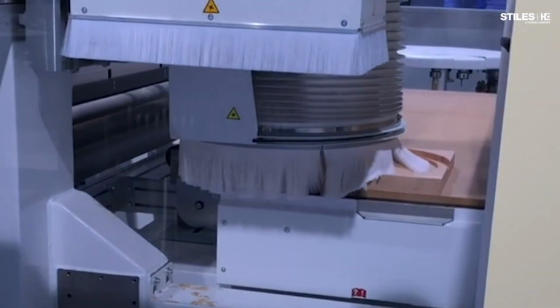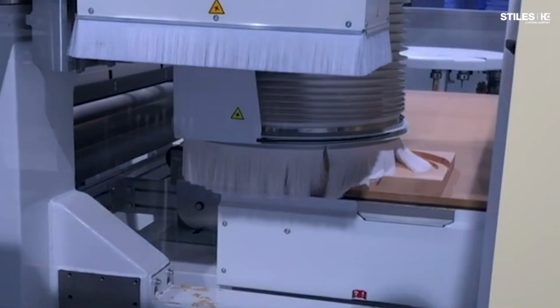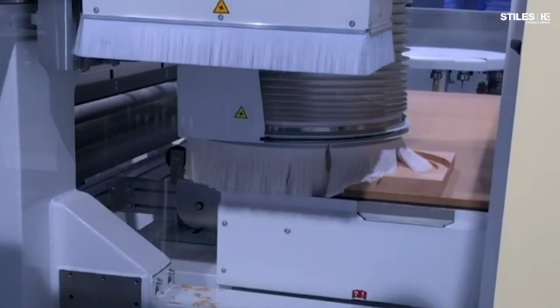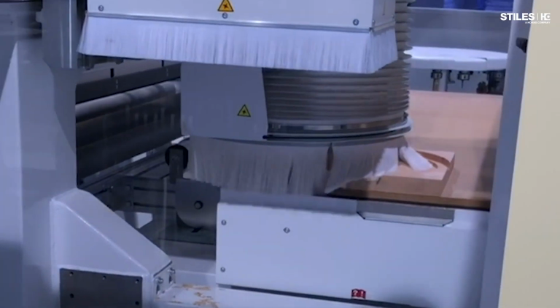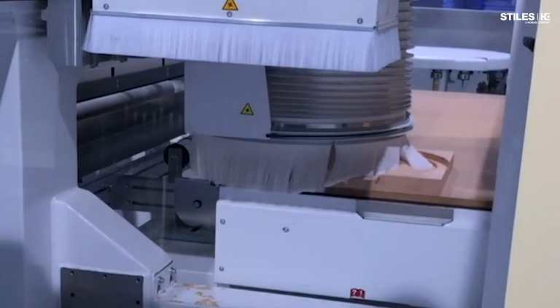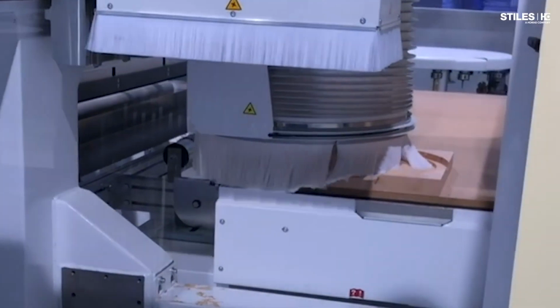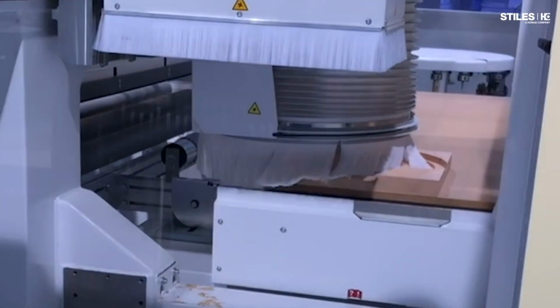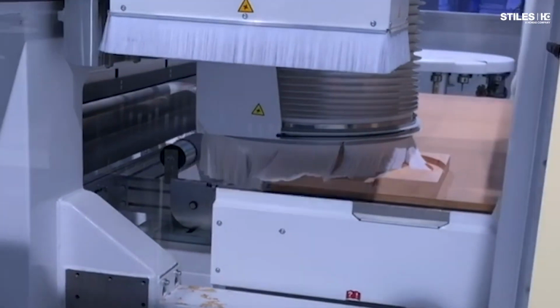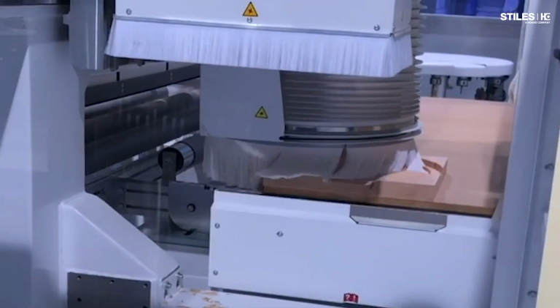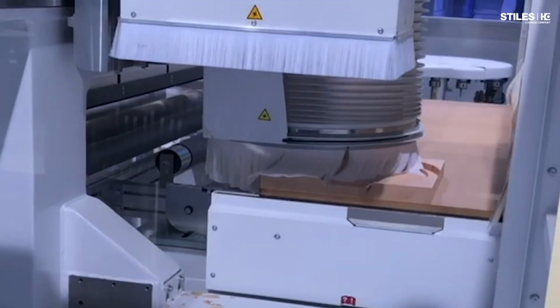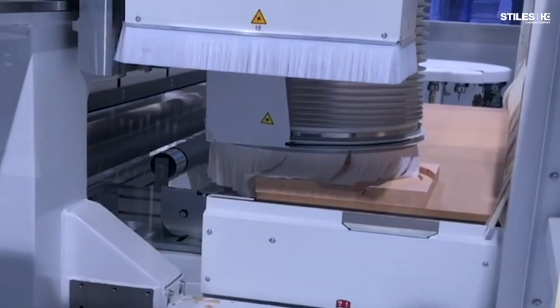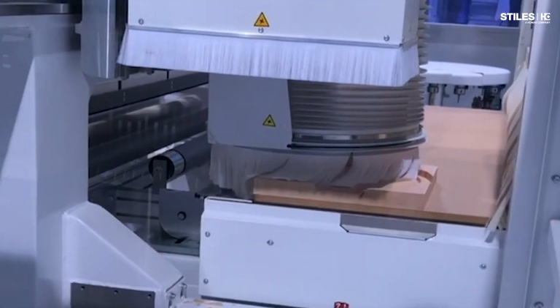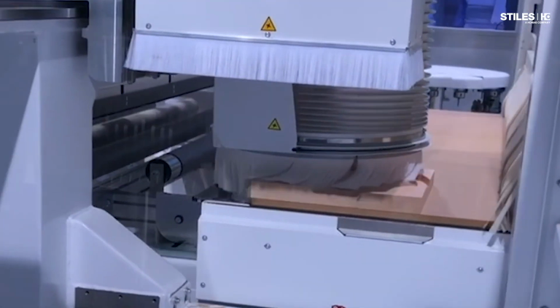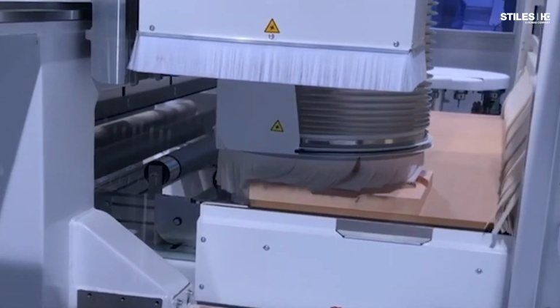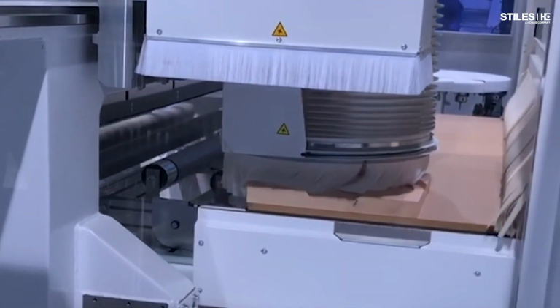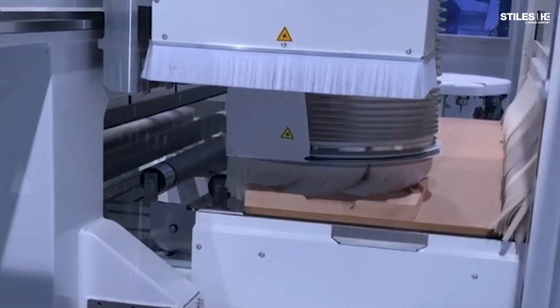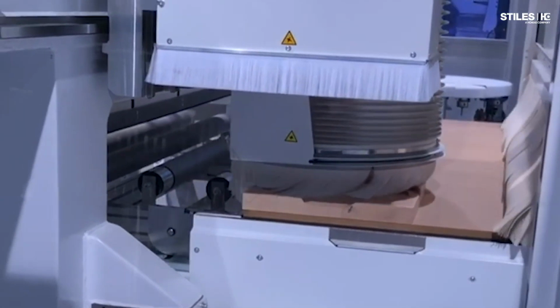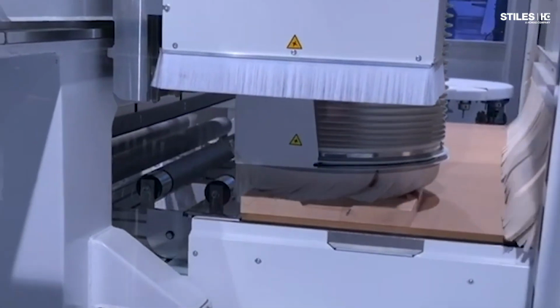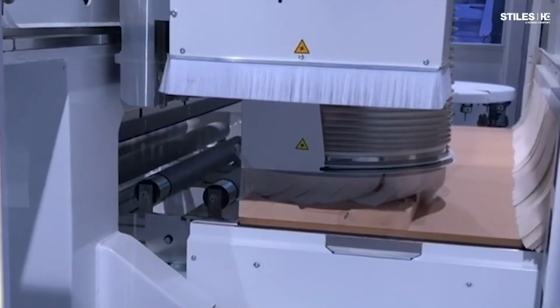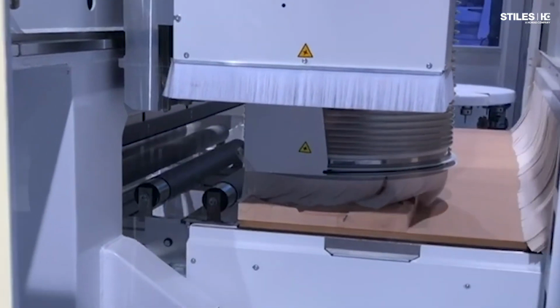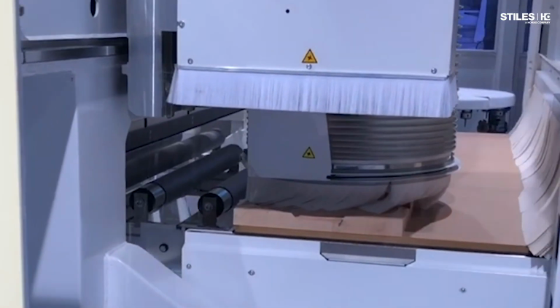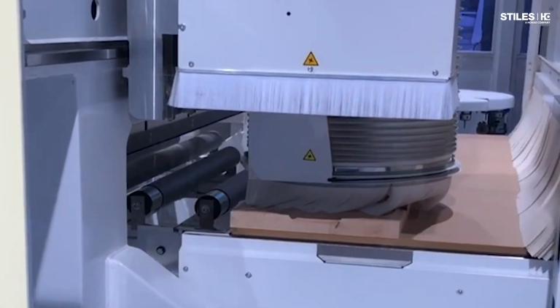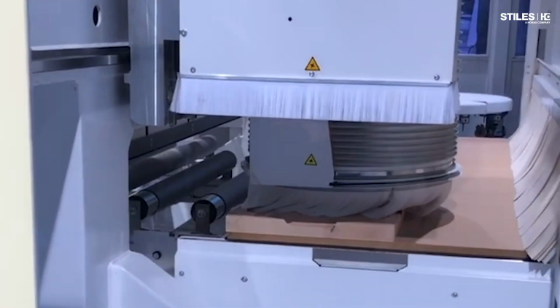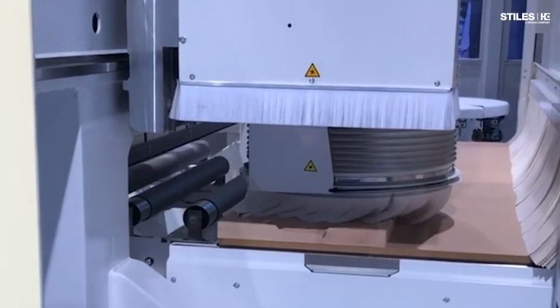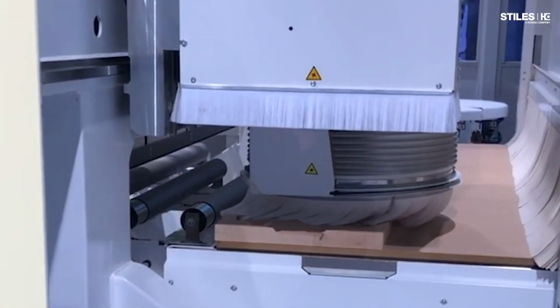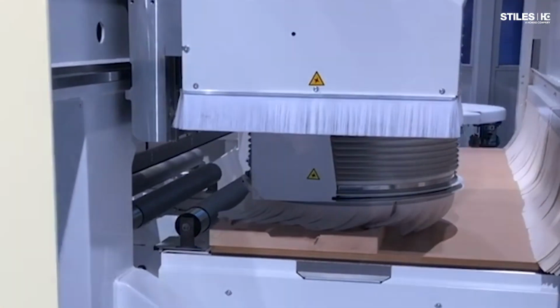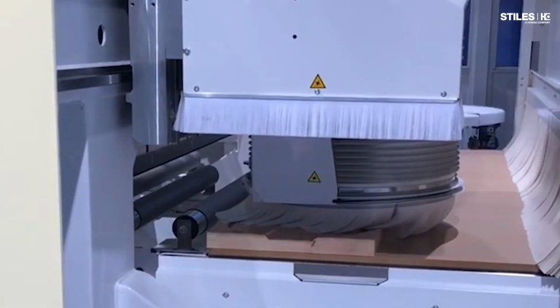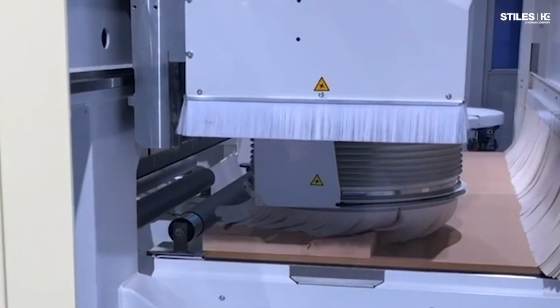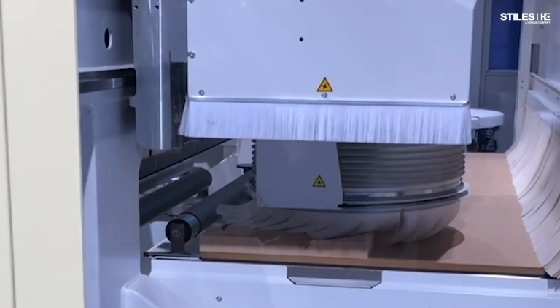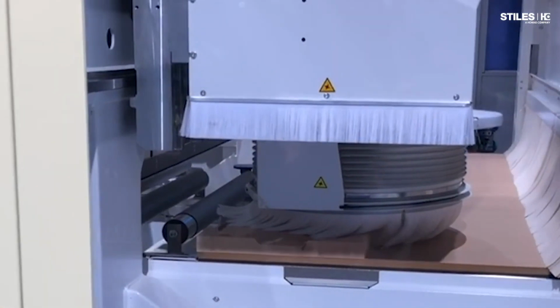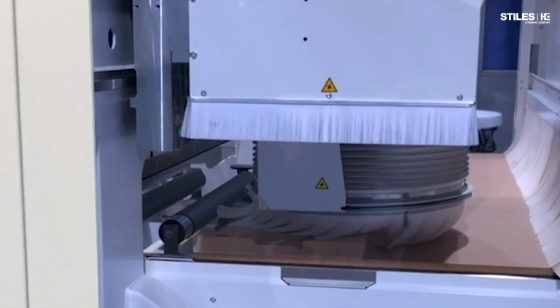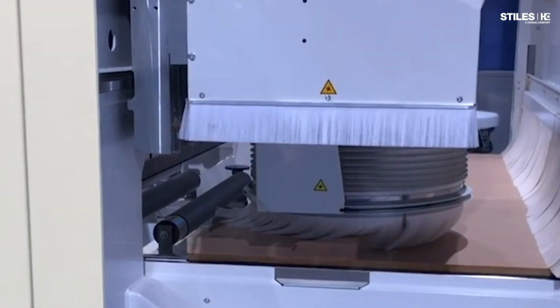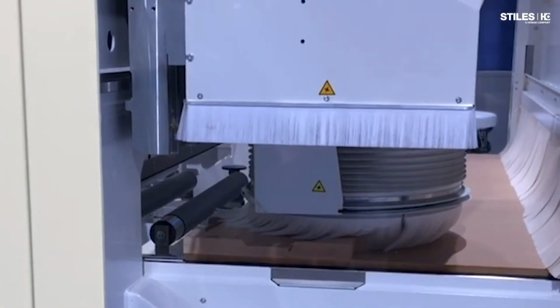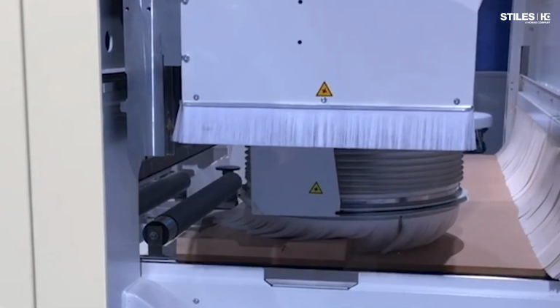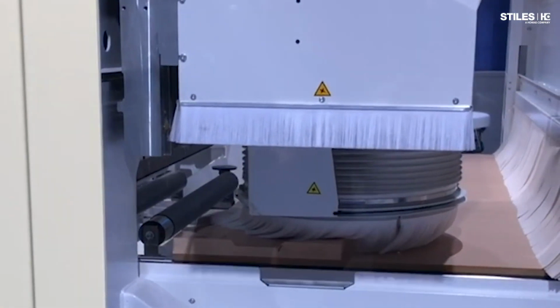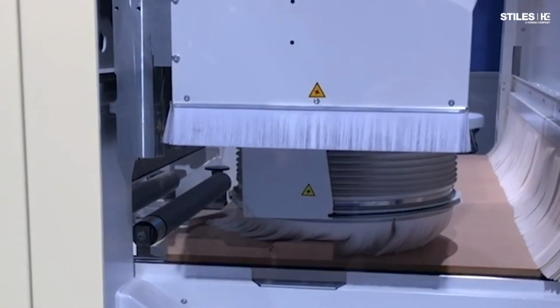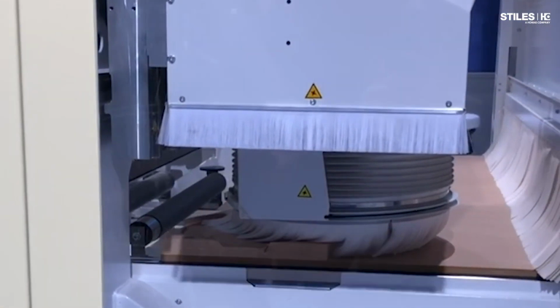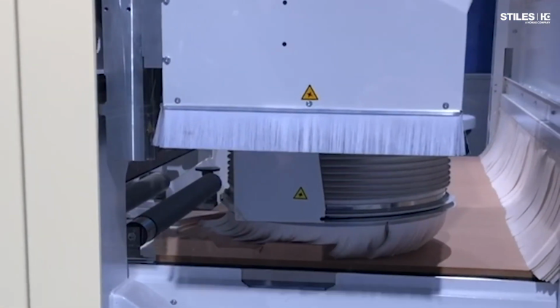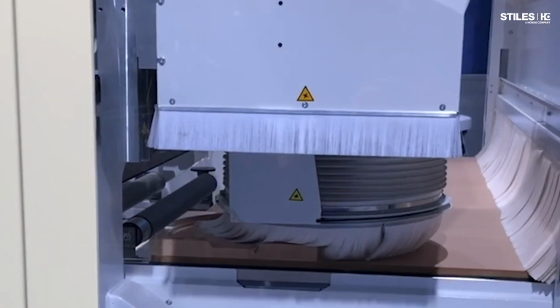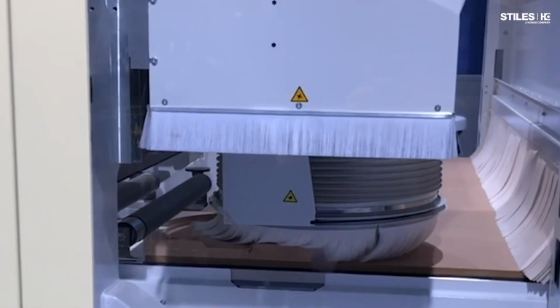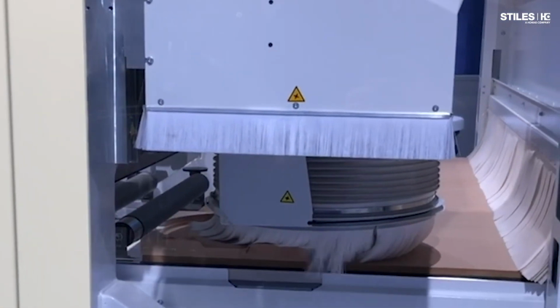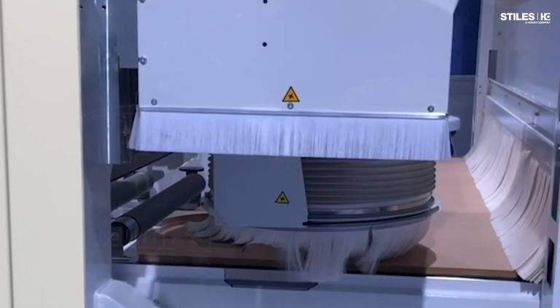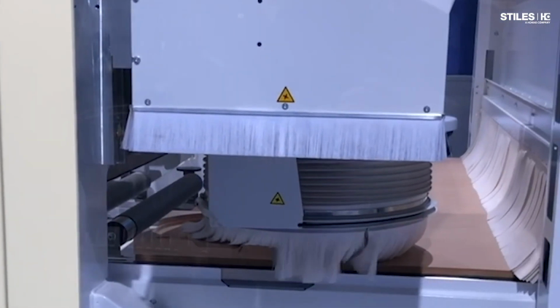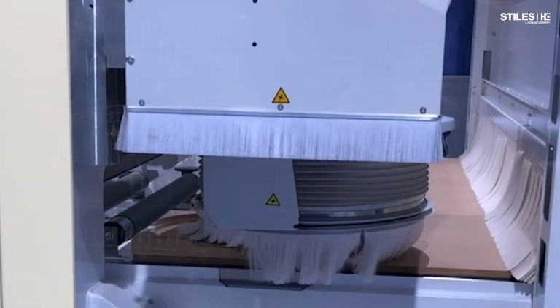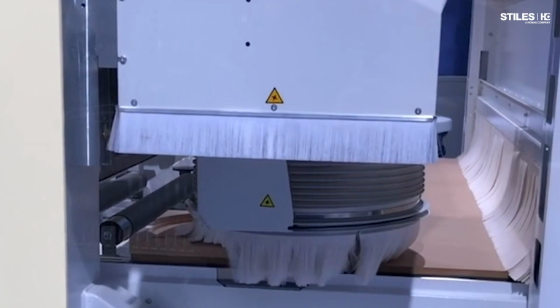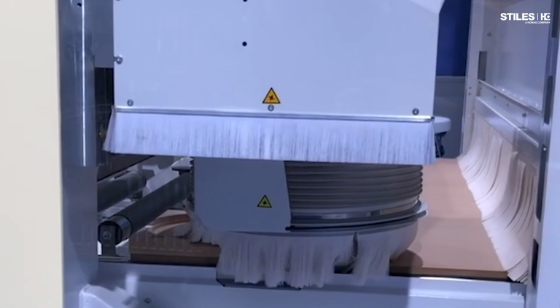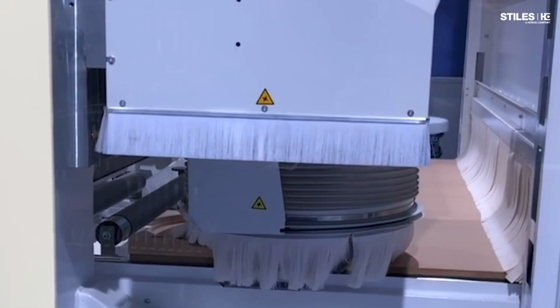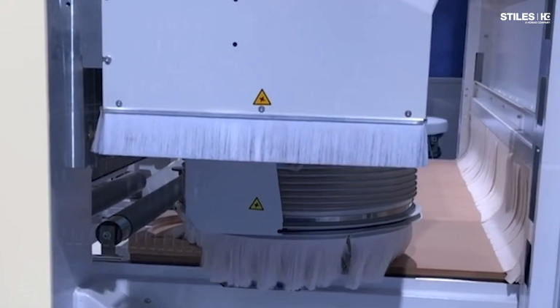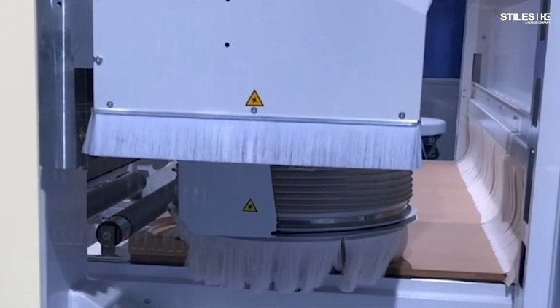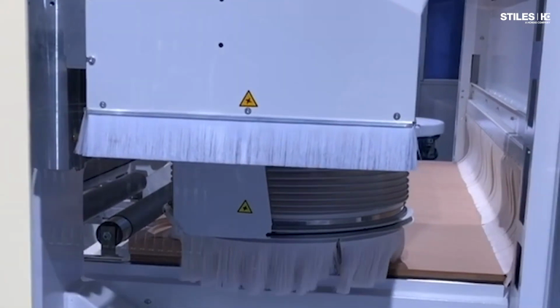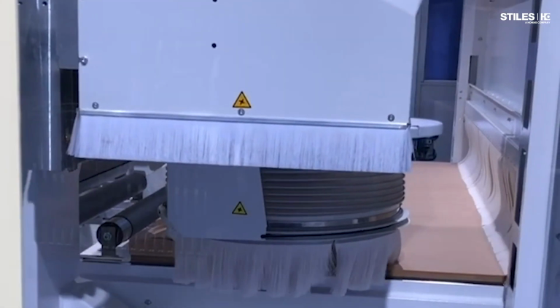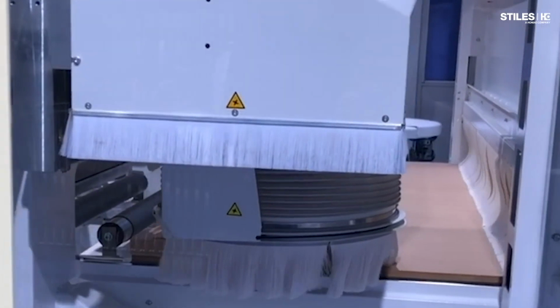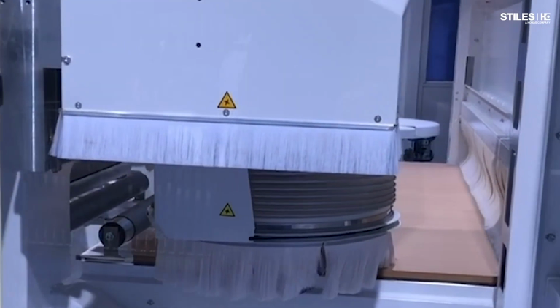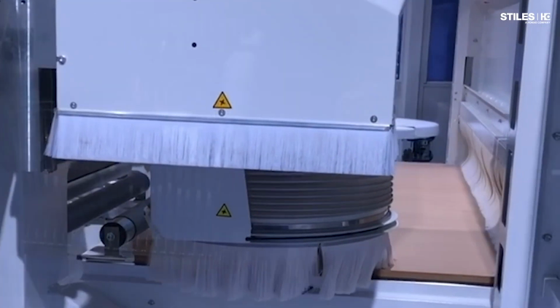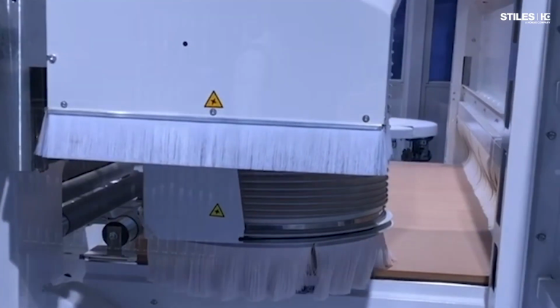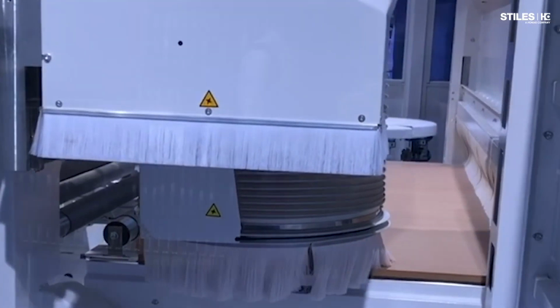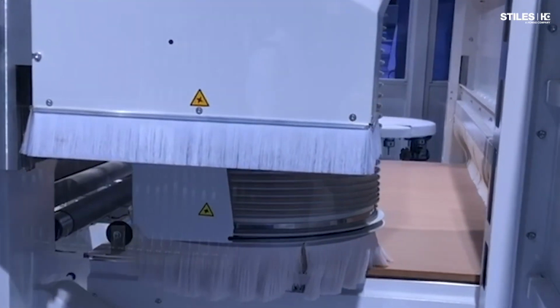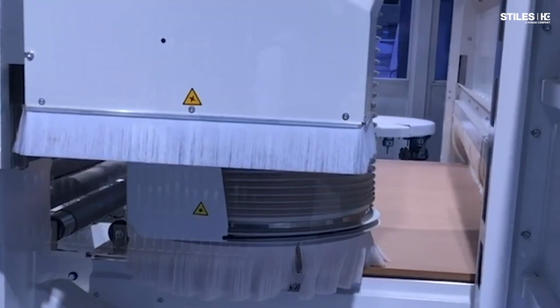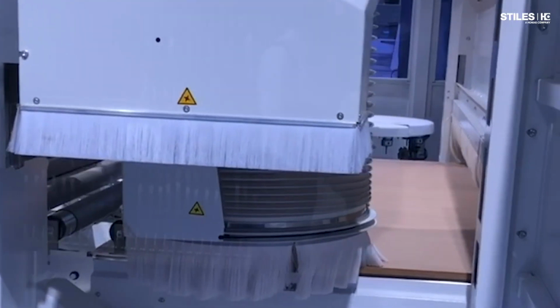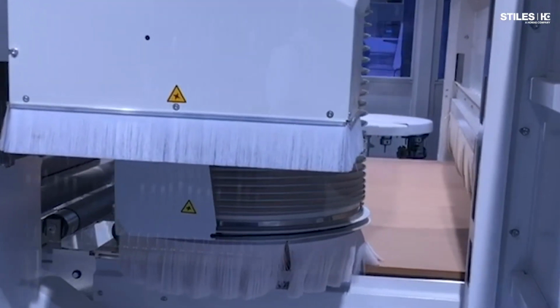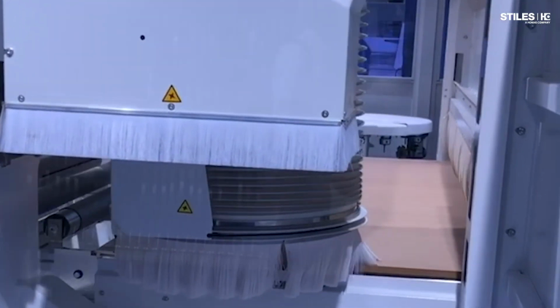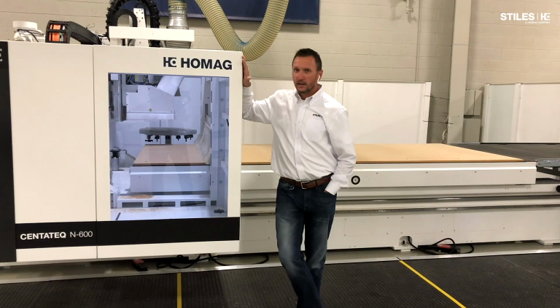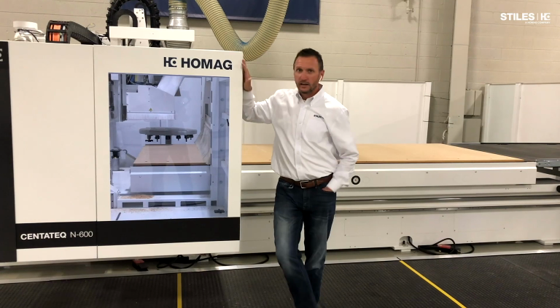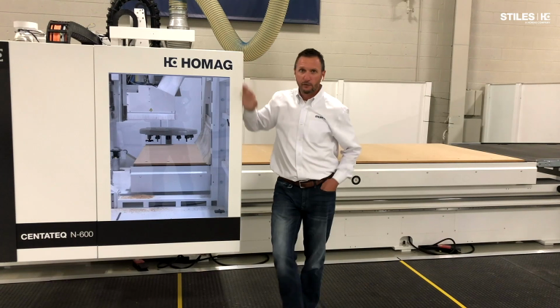Customers are looking for high-speed nesting with the ability to use intricate five-axis detail work without aggregates, and that's what we're seeing with this machine.